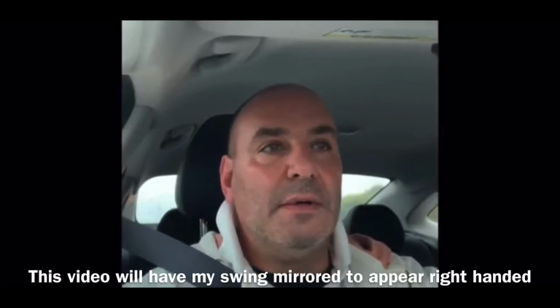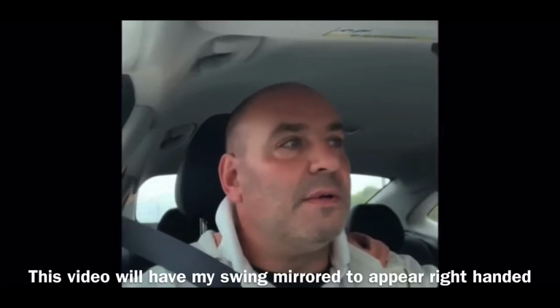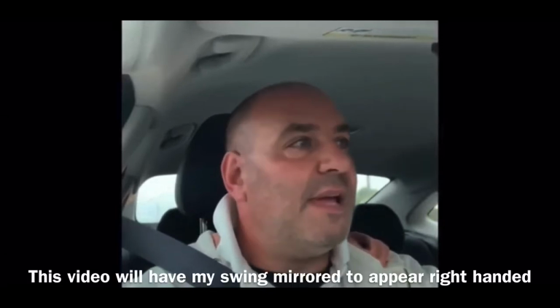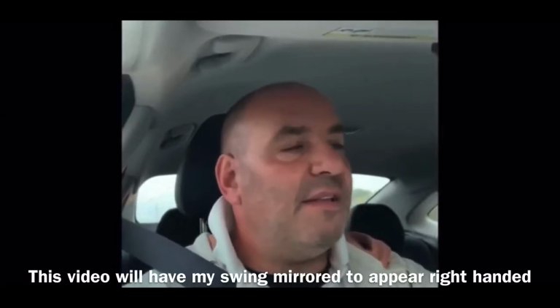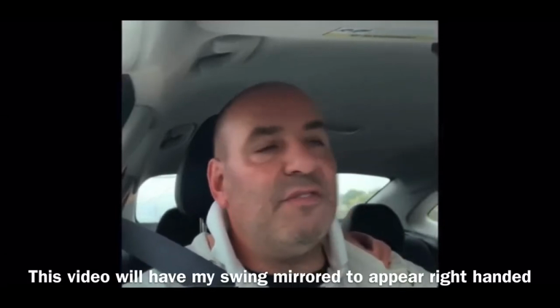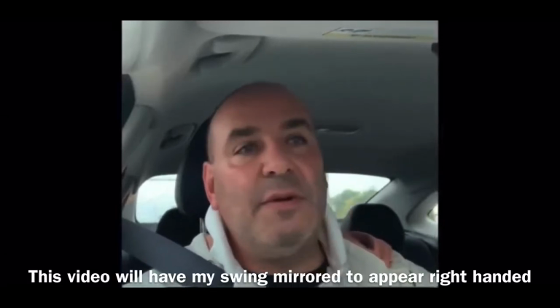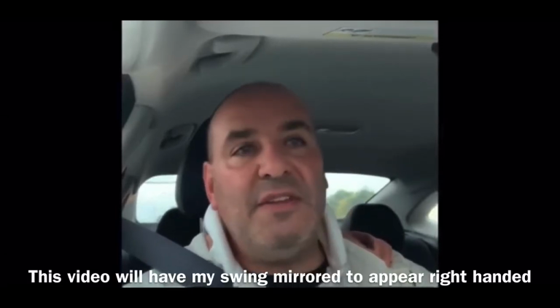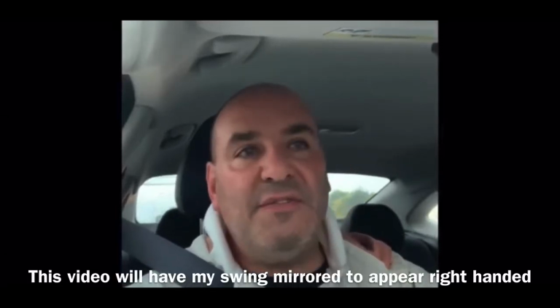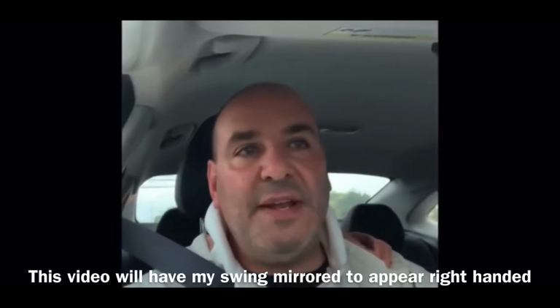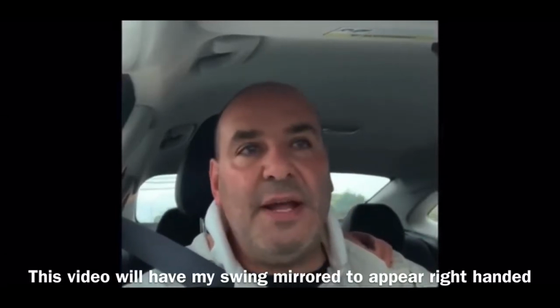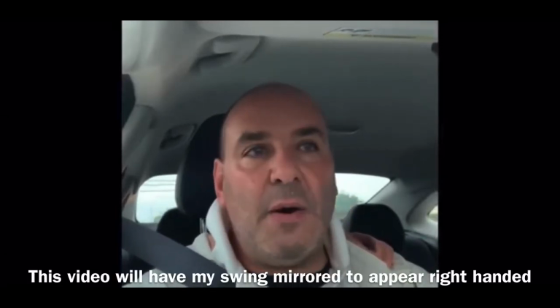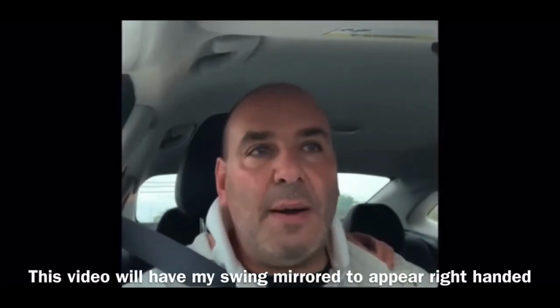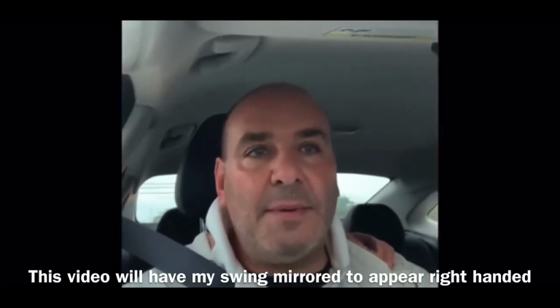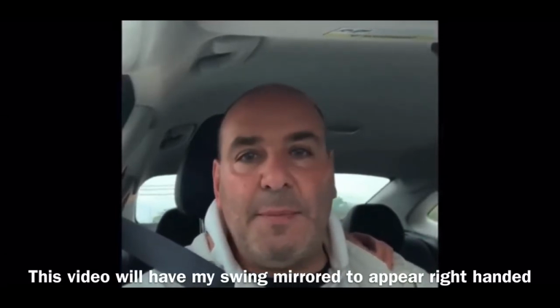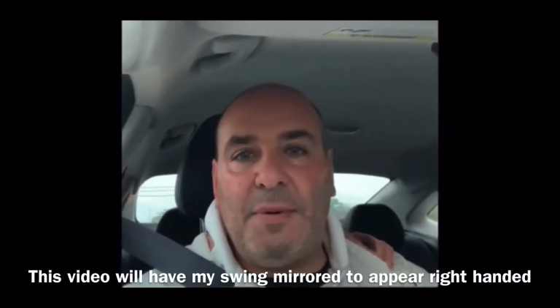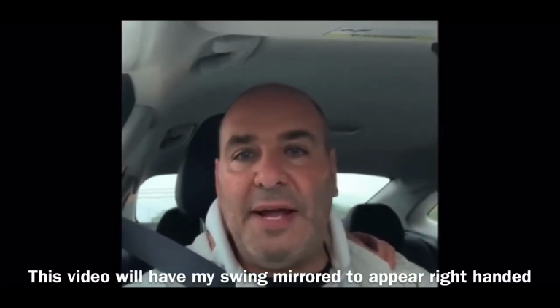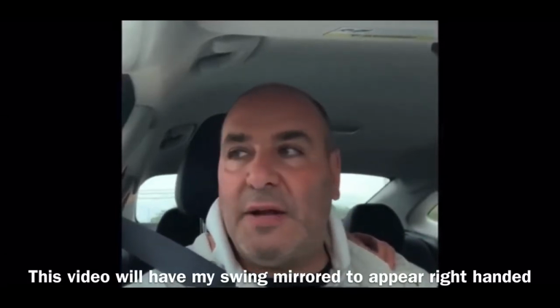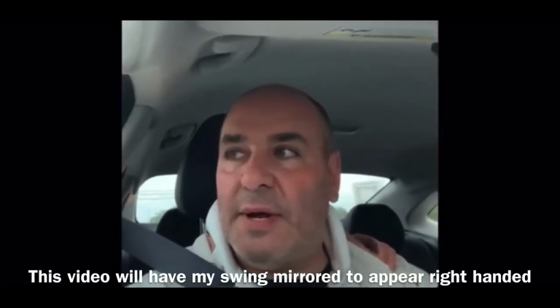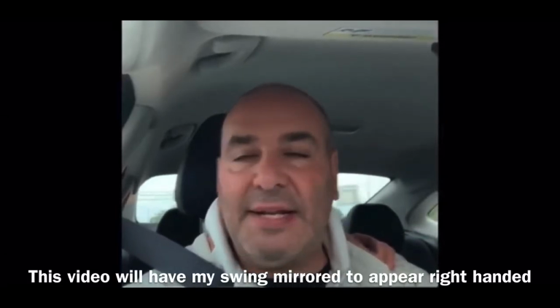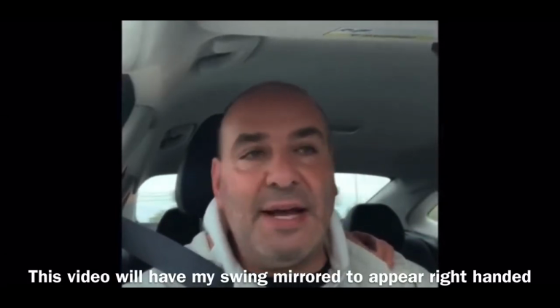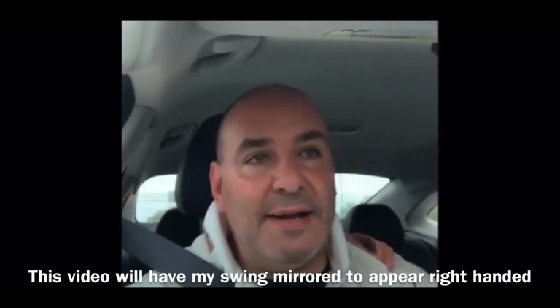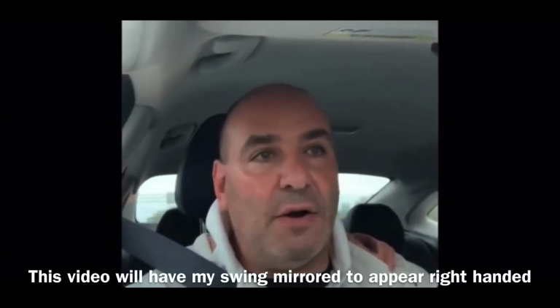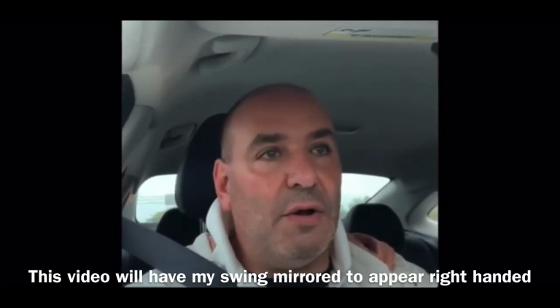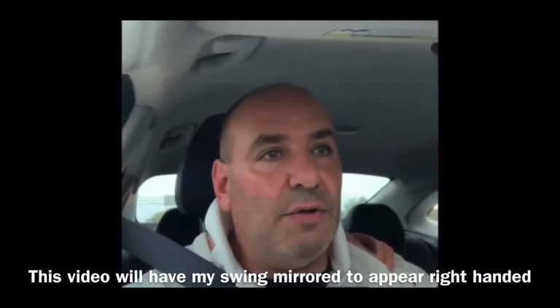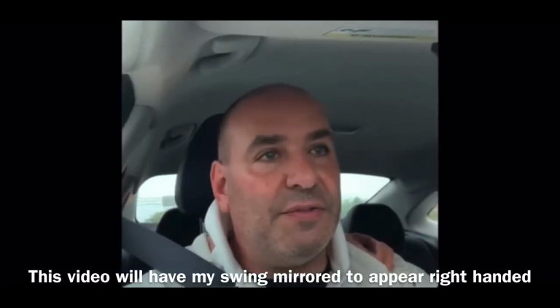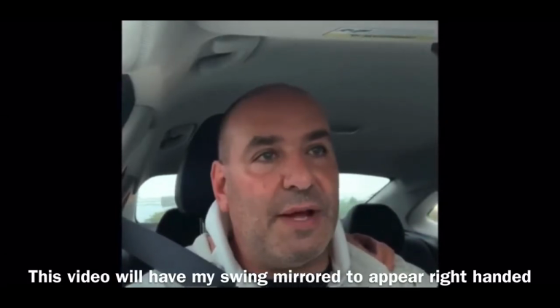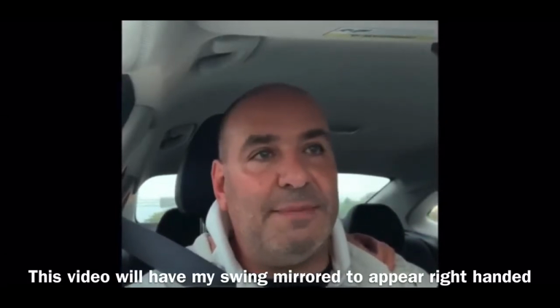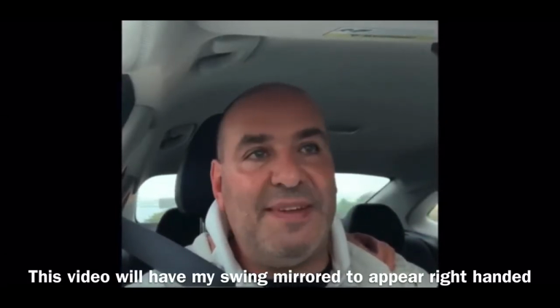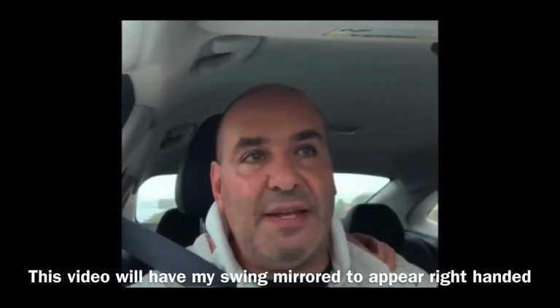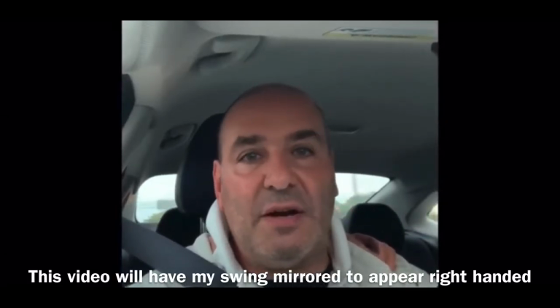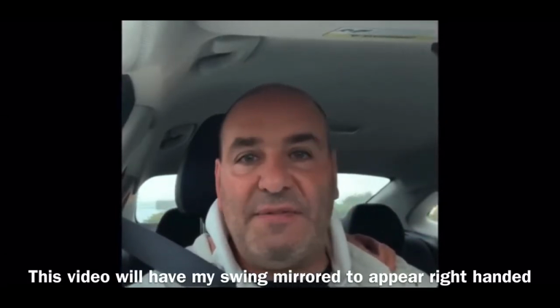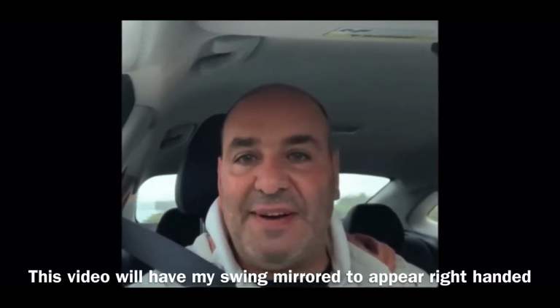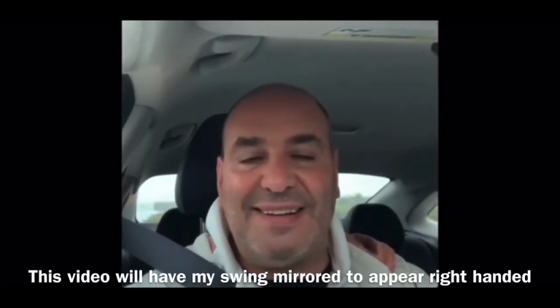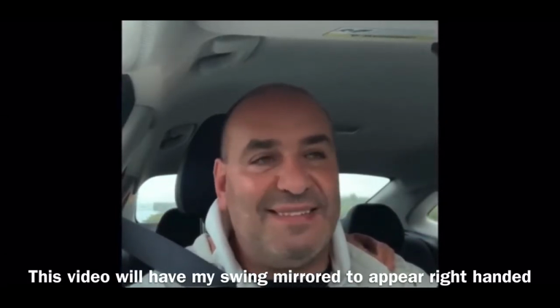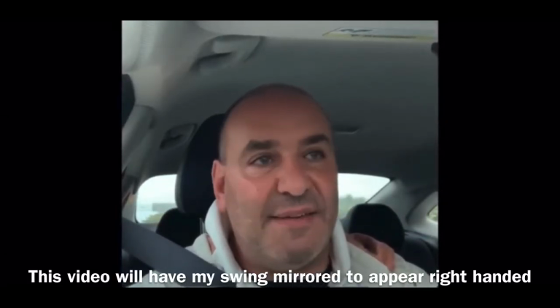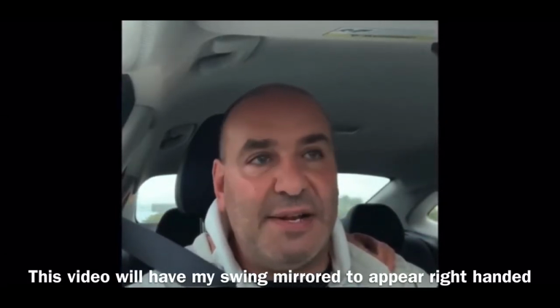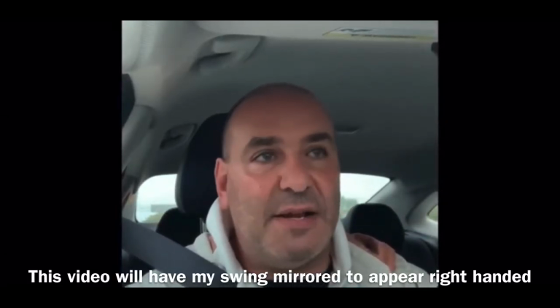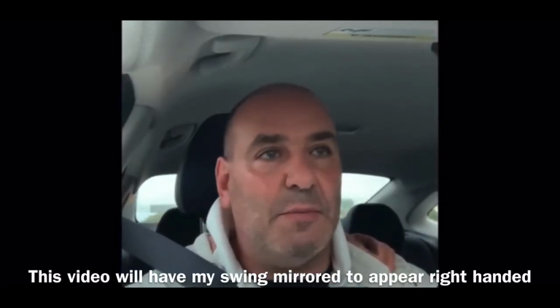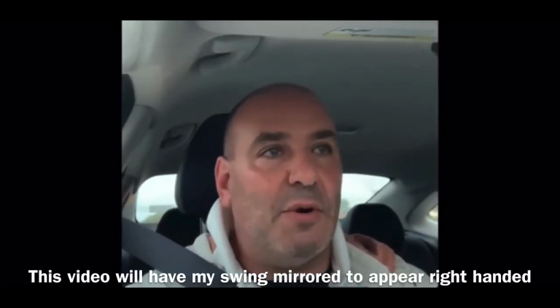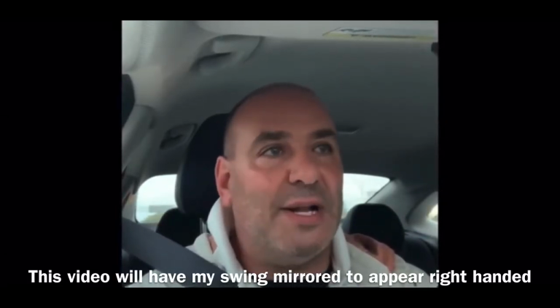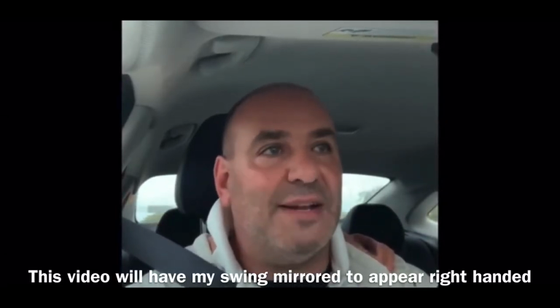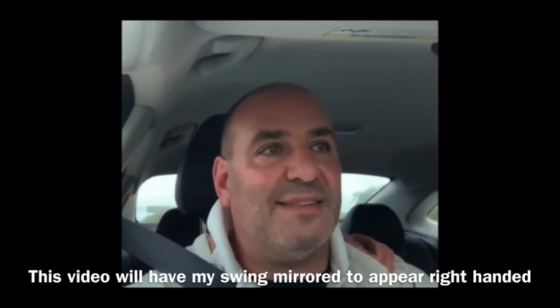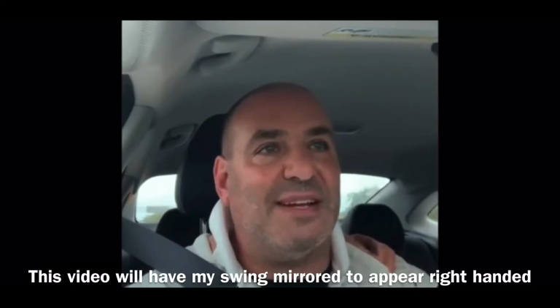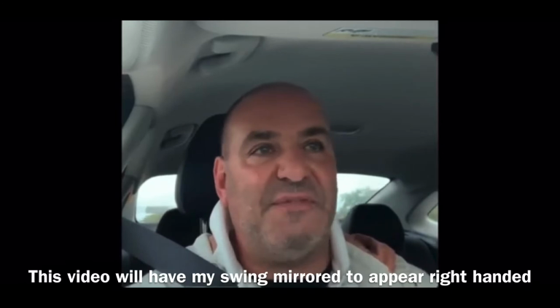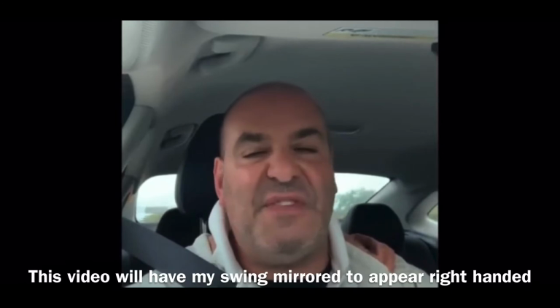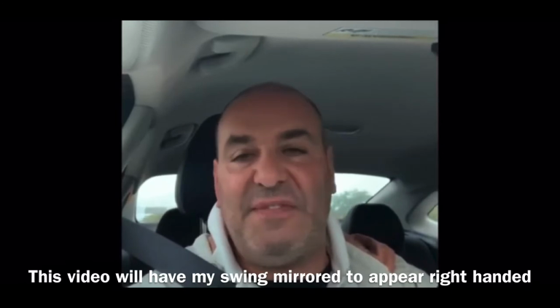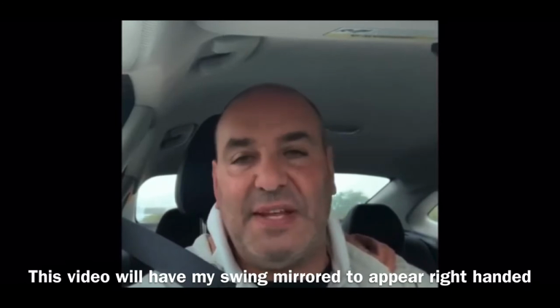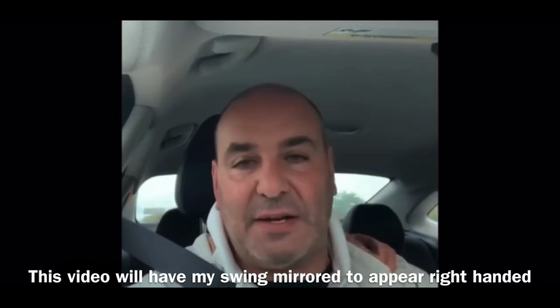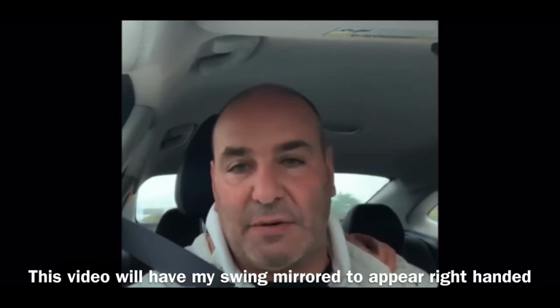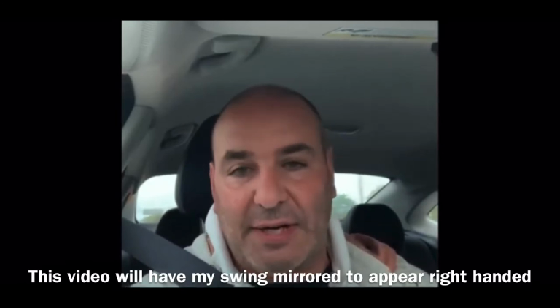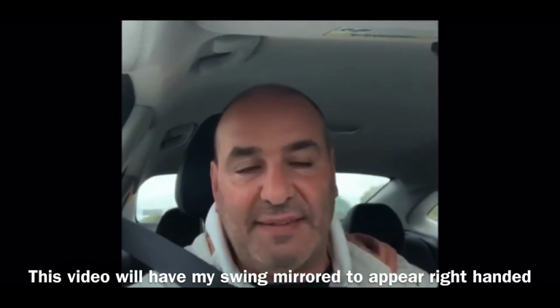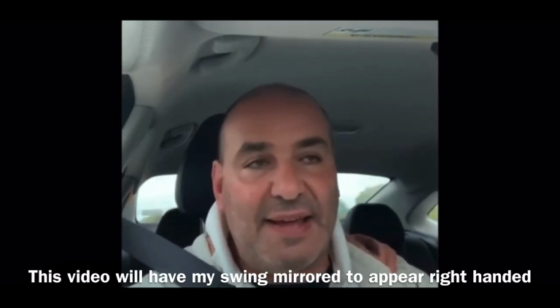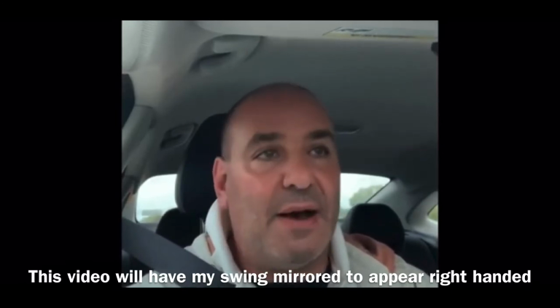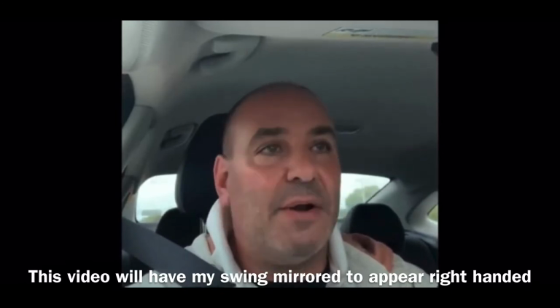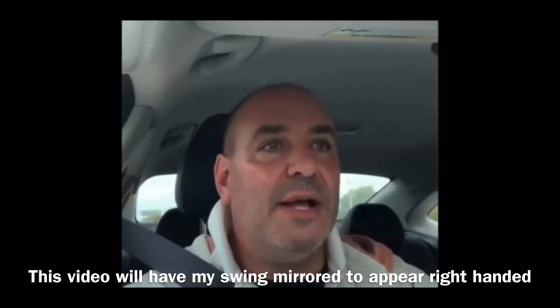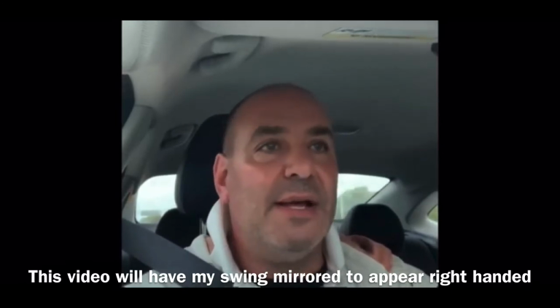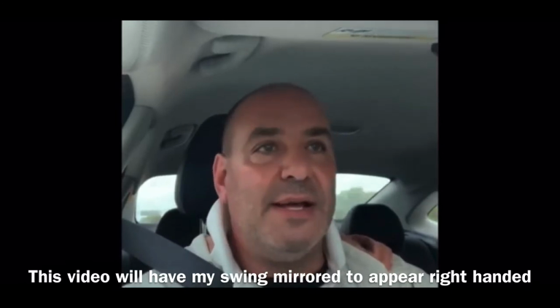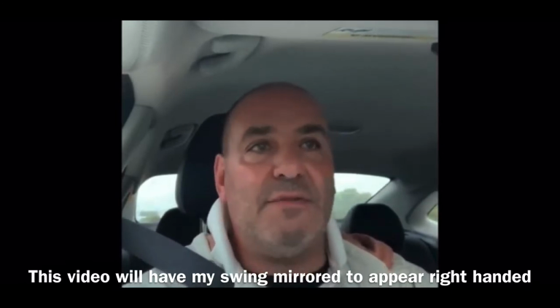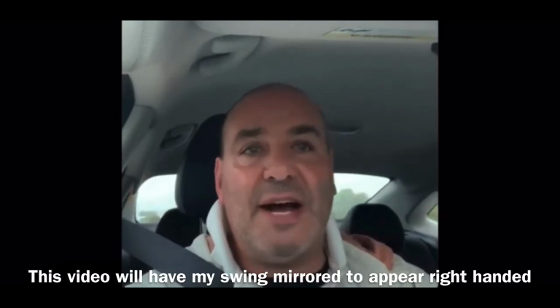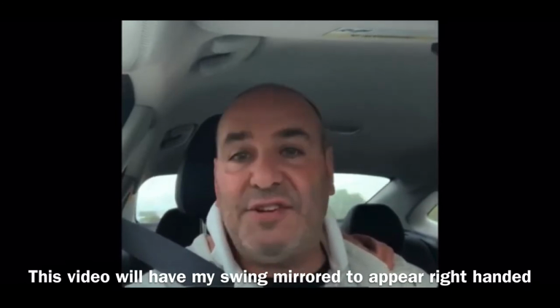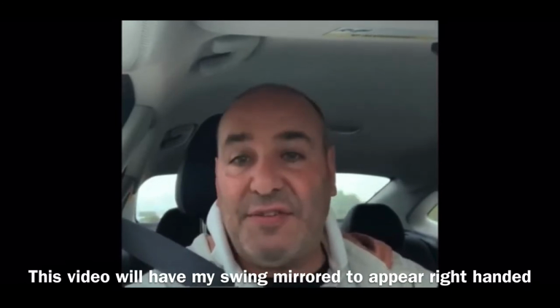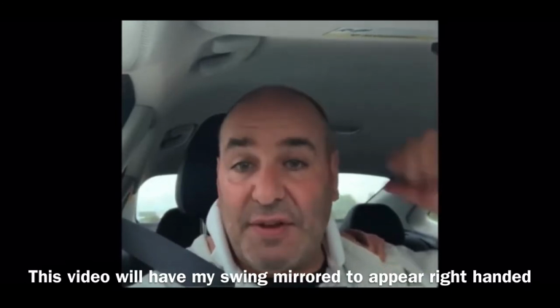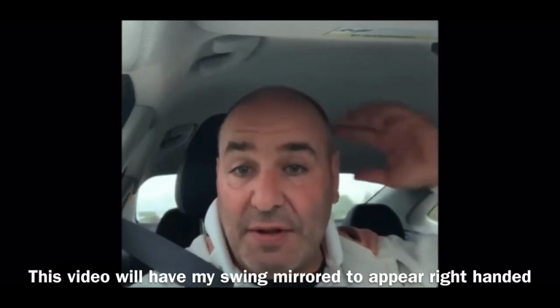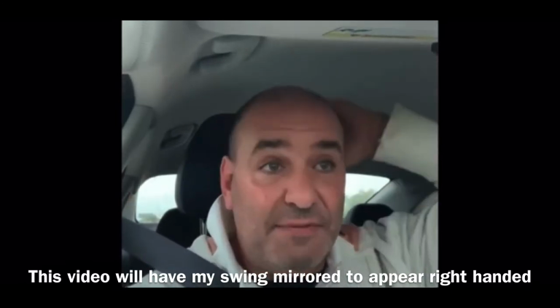Okay so in this video I'm gonna play a quick nine holes. I'm teeing off at like seven in the morning and it's like 50 degrees out in Rochester, New York.